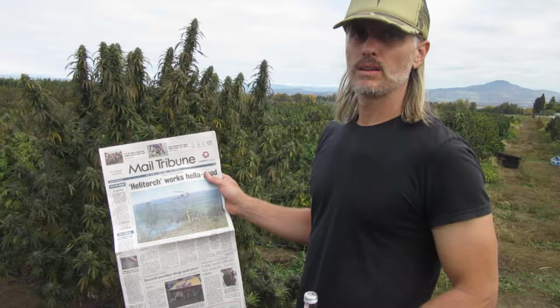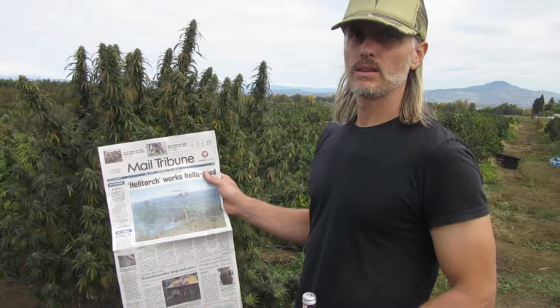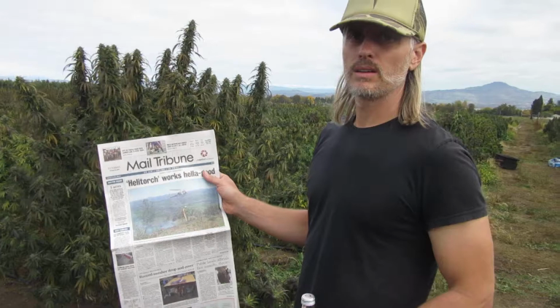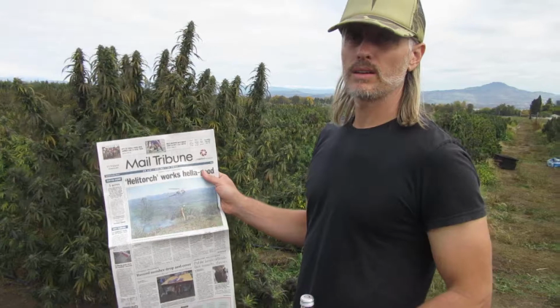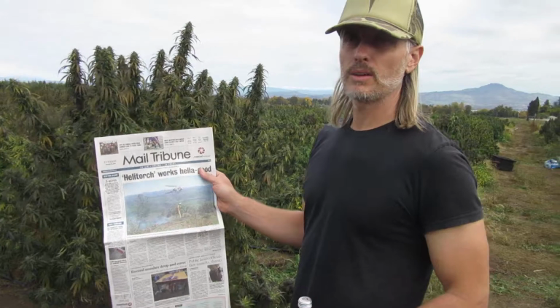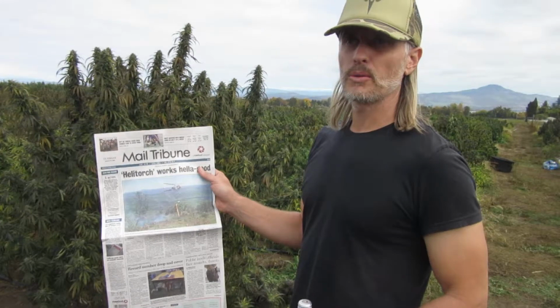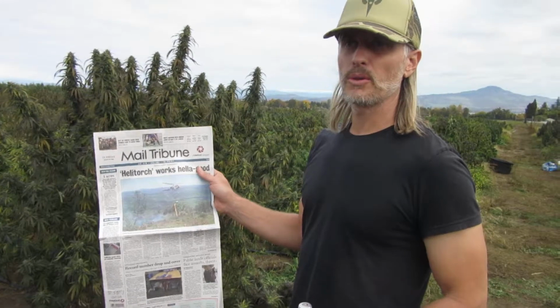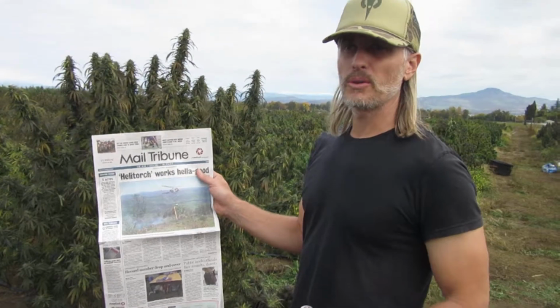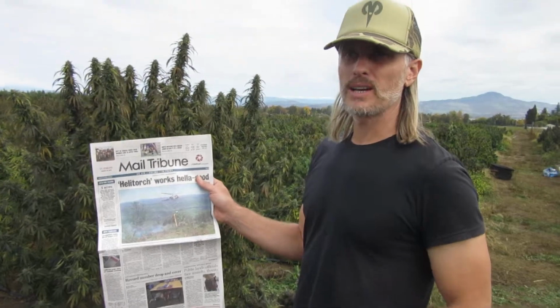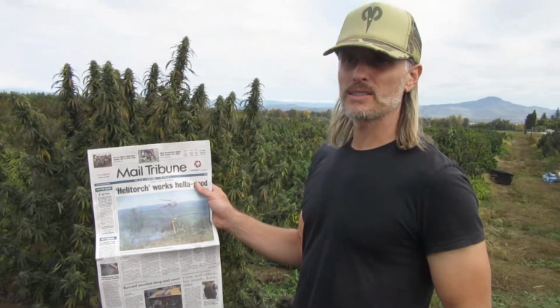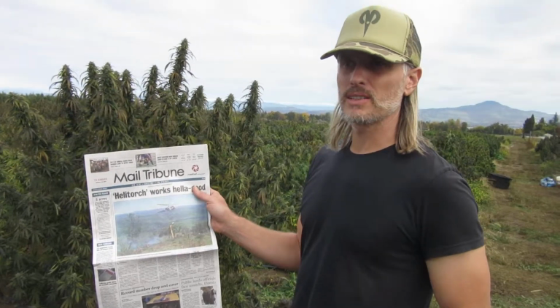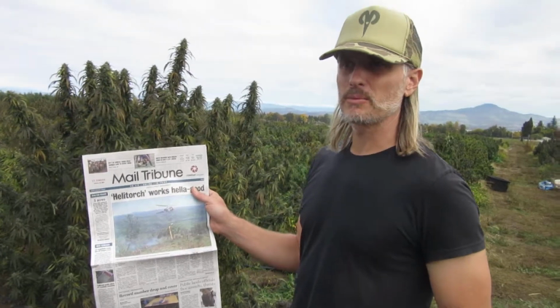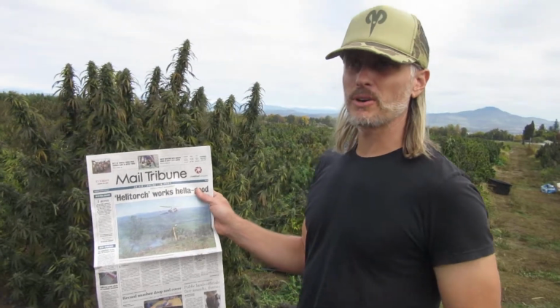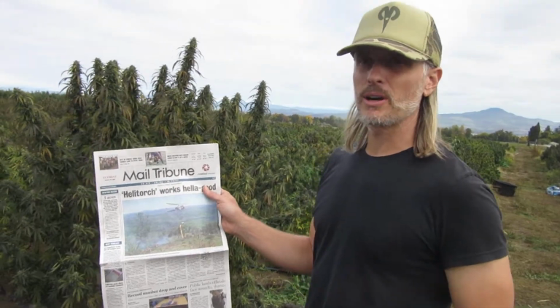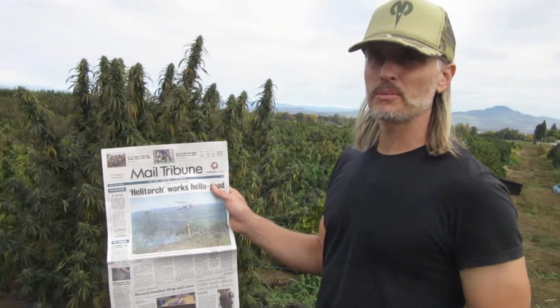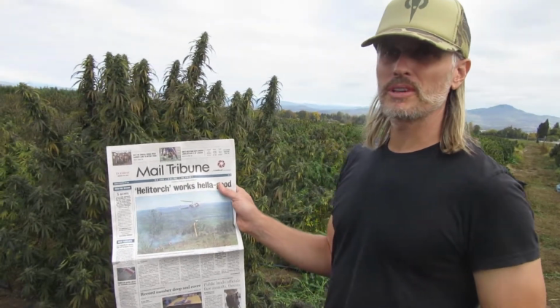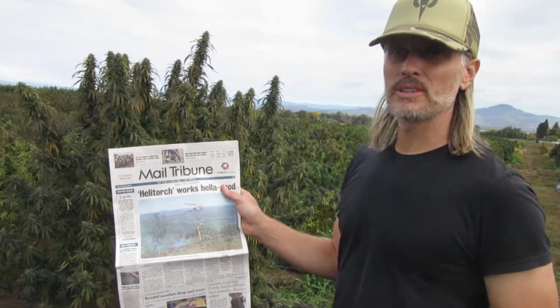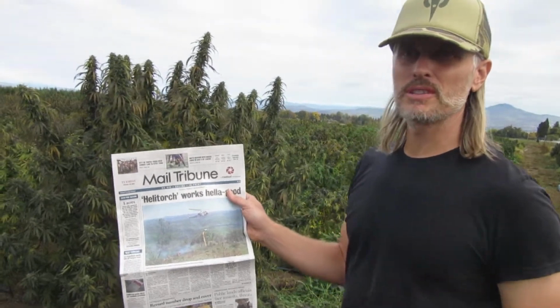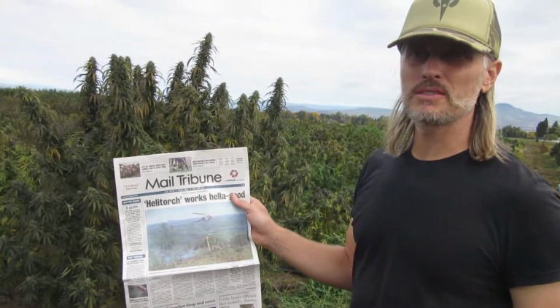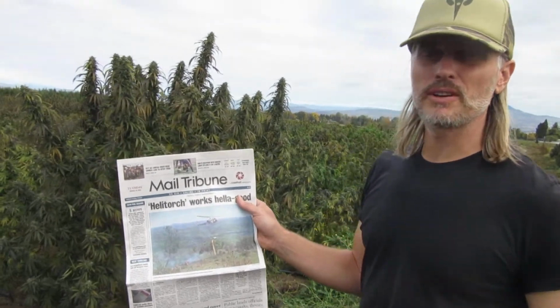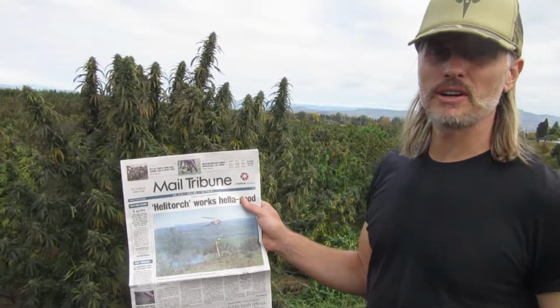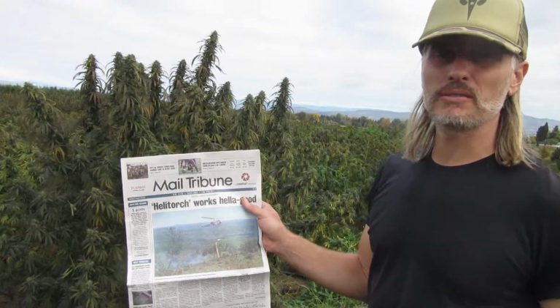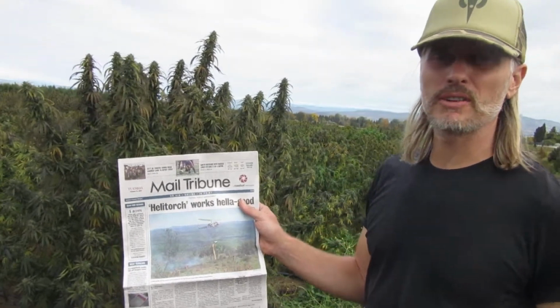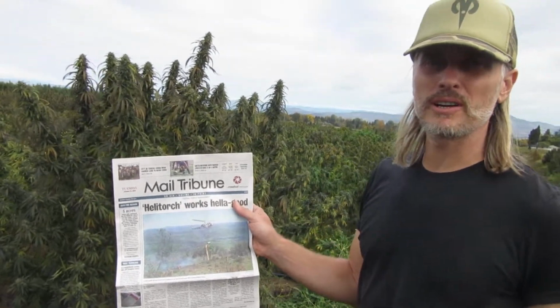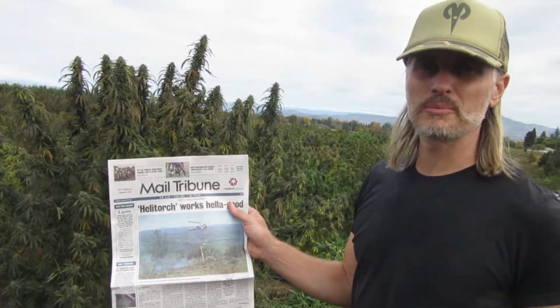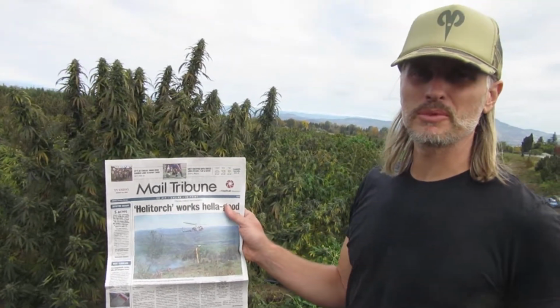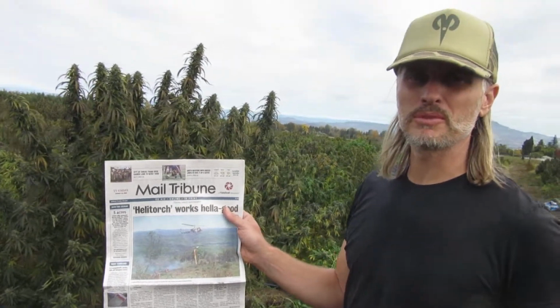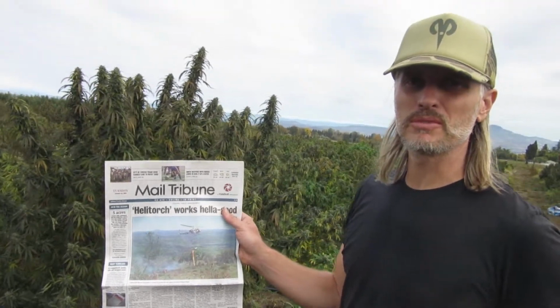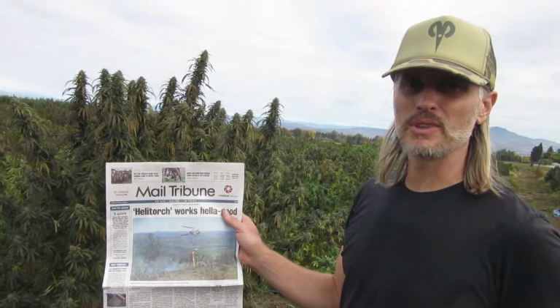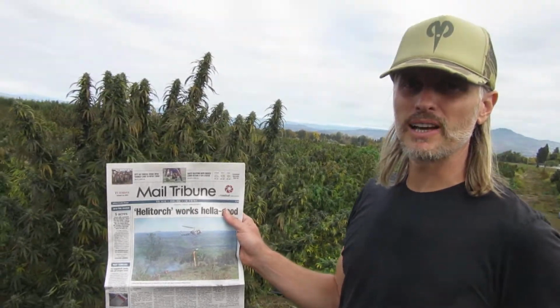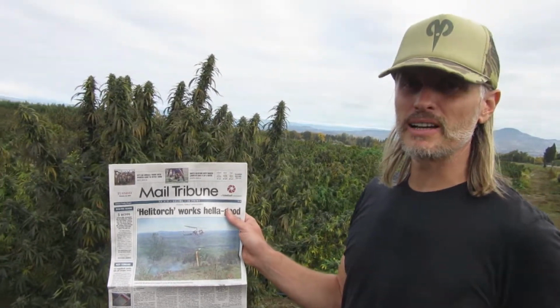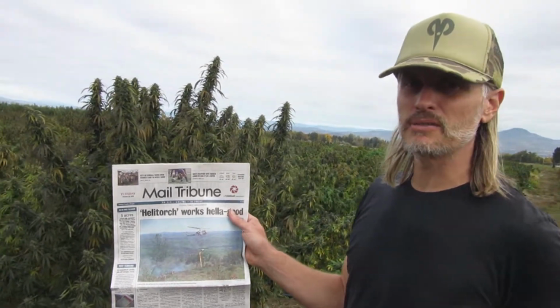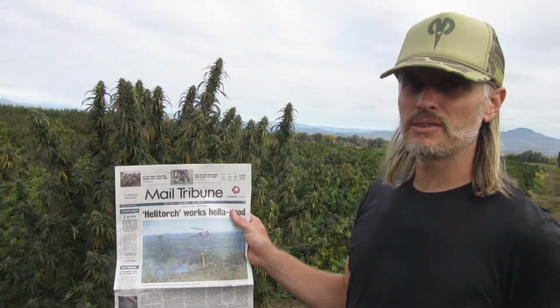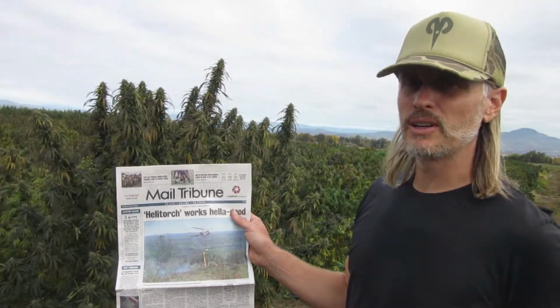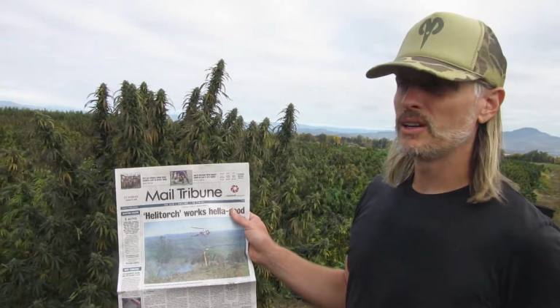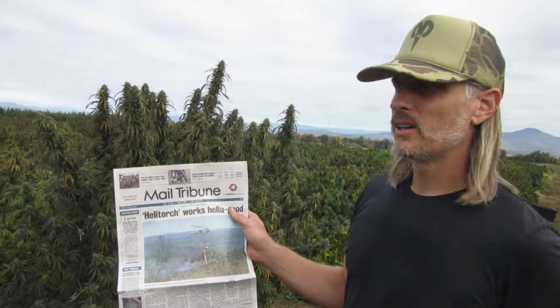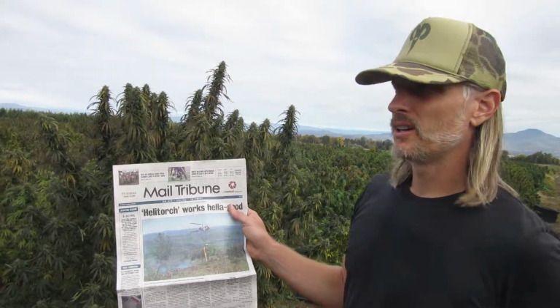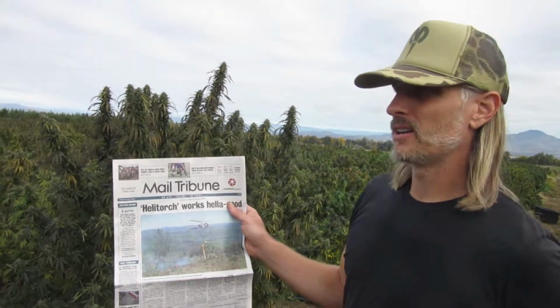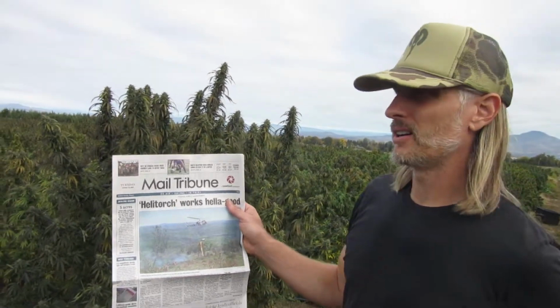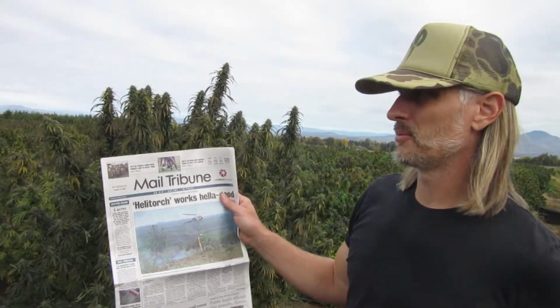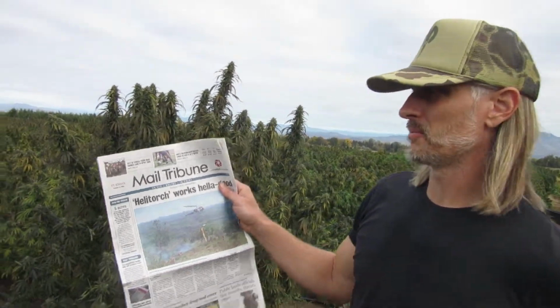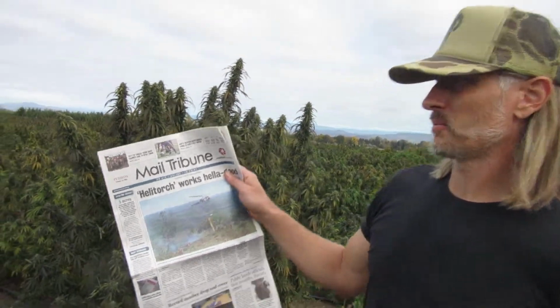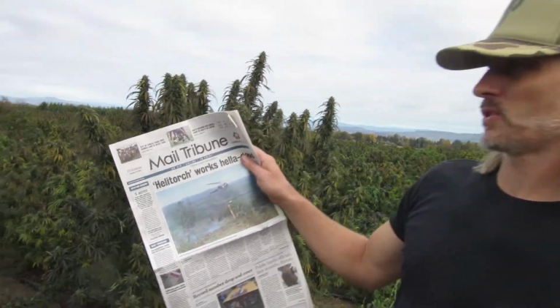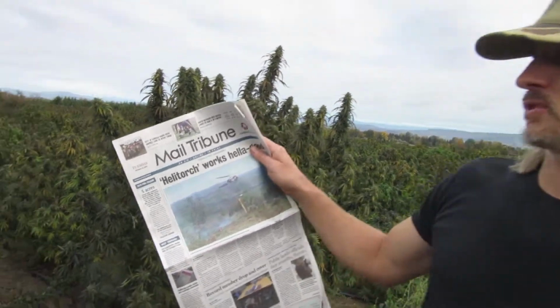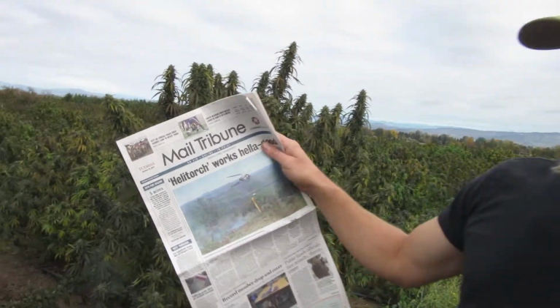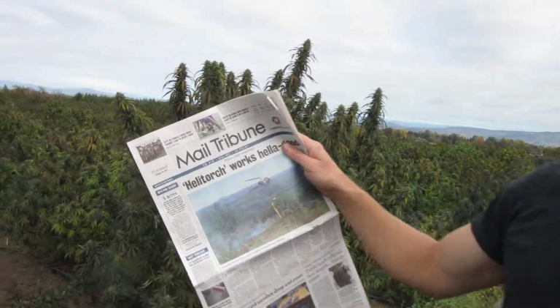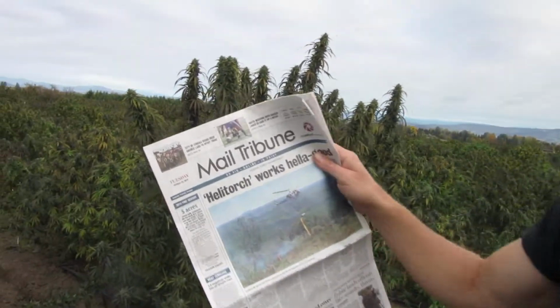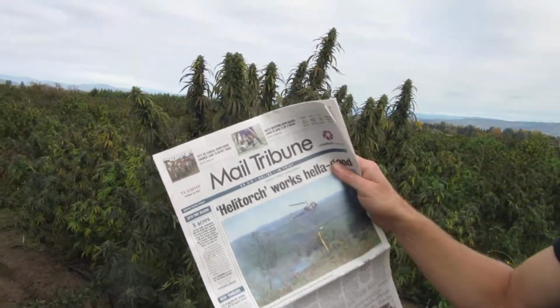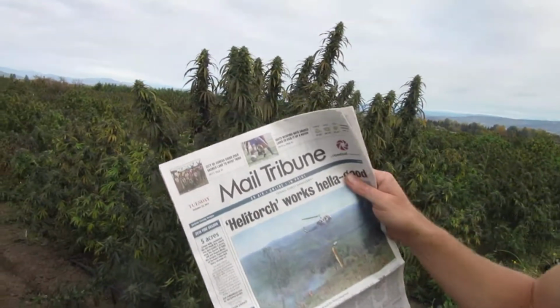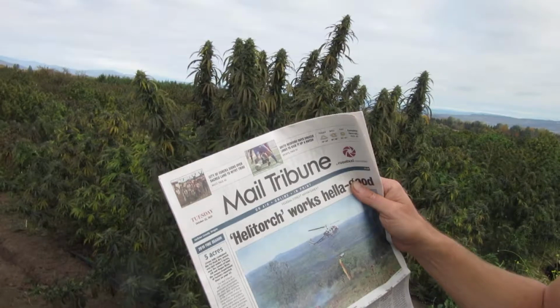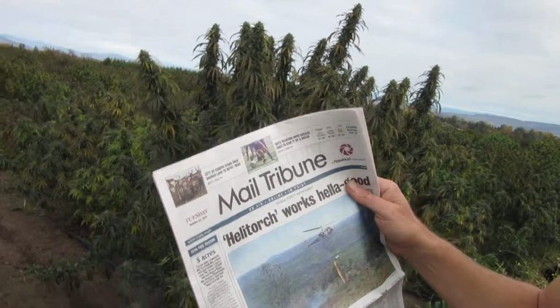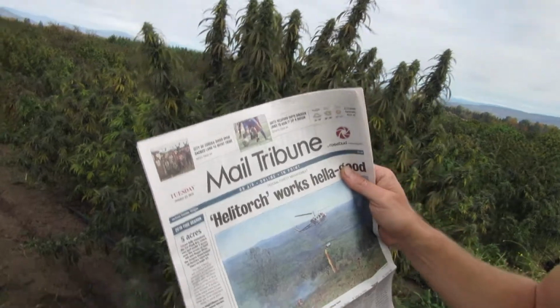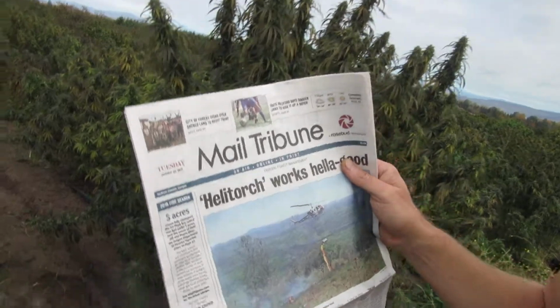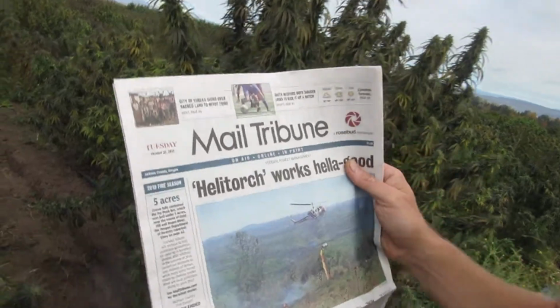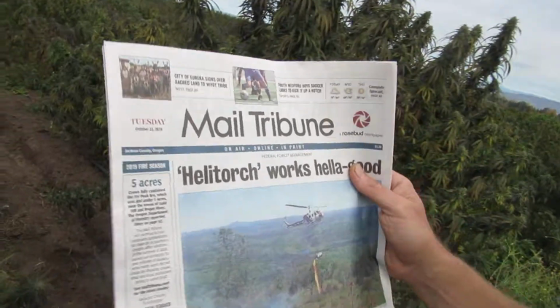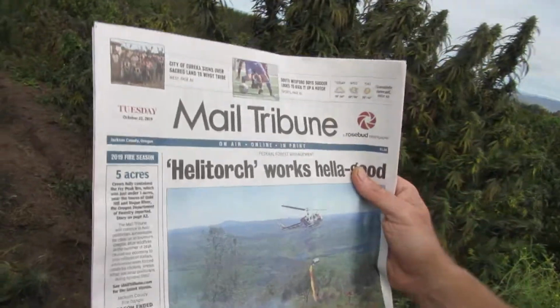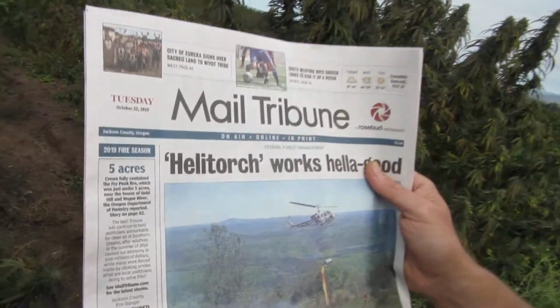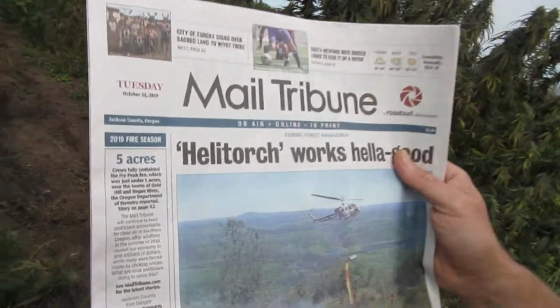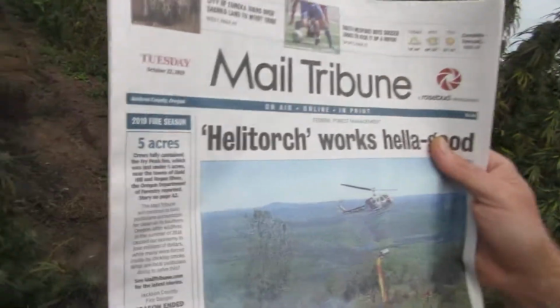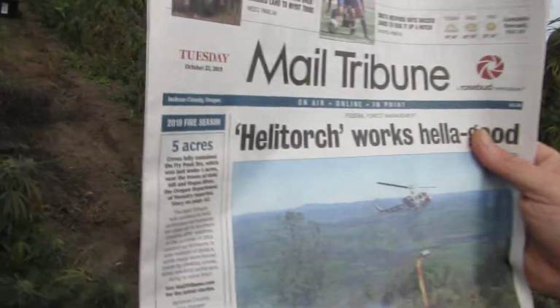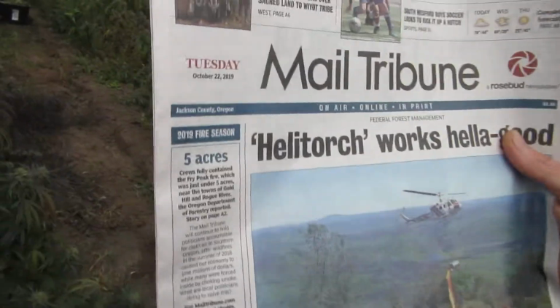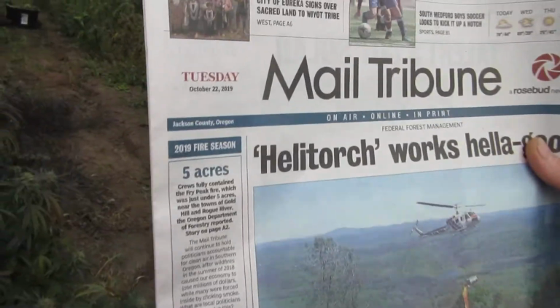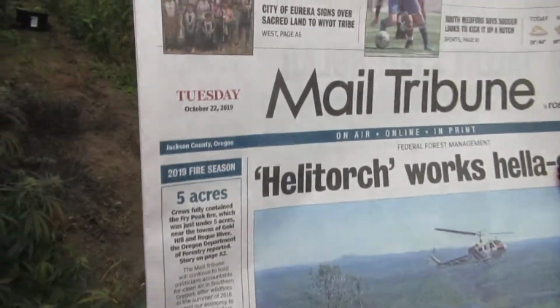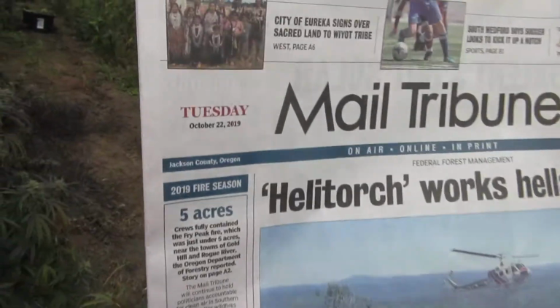We're at Ross Lane Property, just verifying proof of life. Currently in a harvest of just tops.